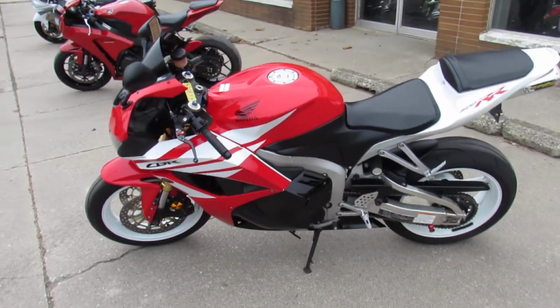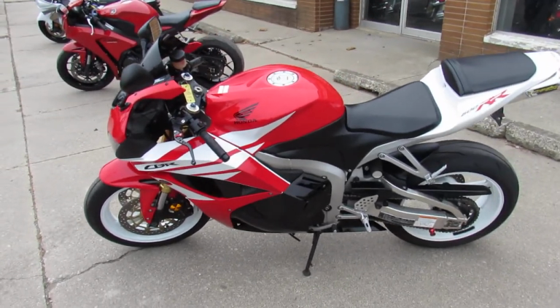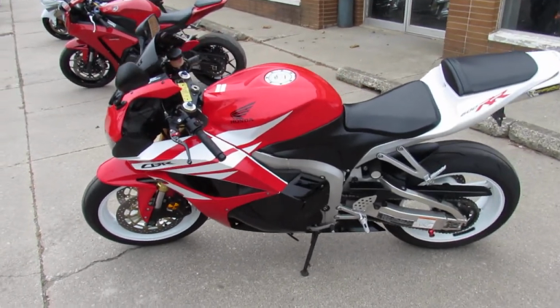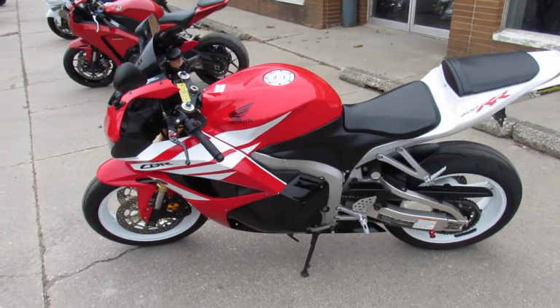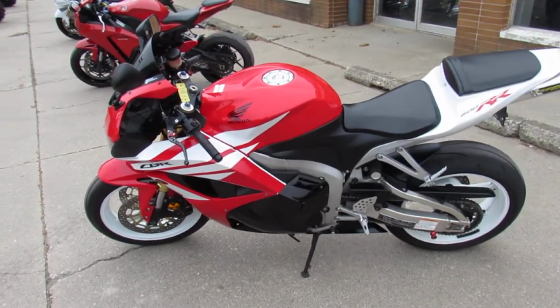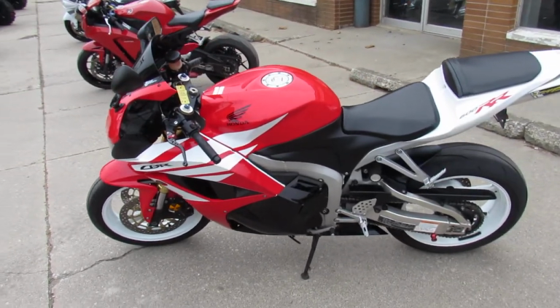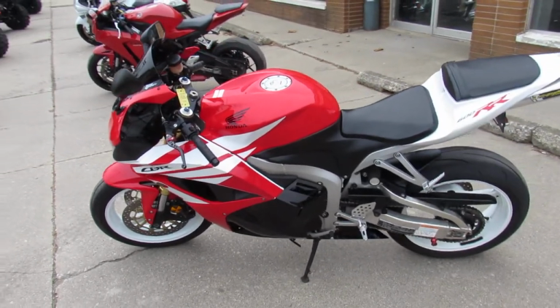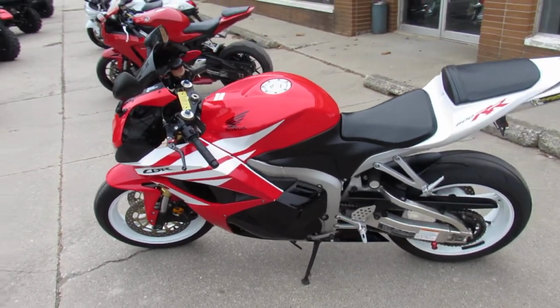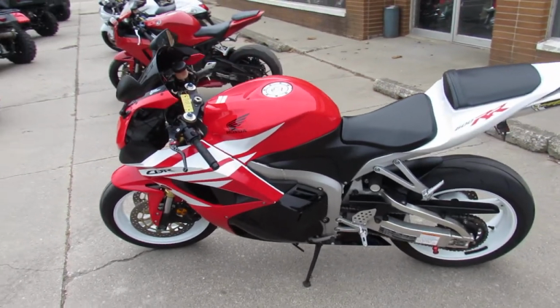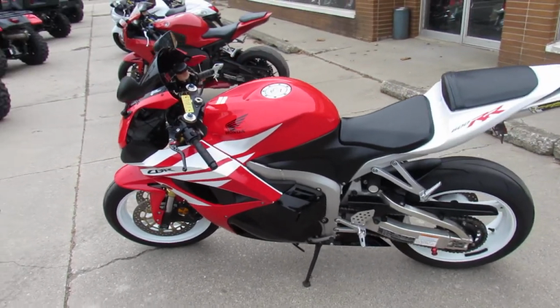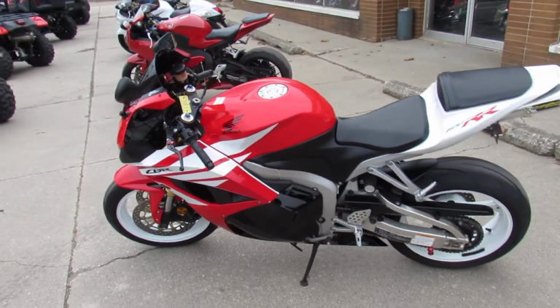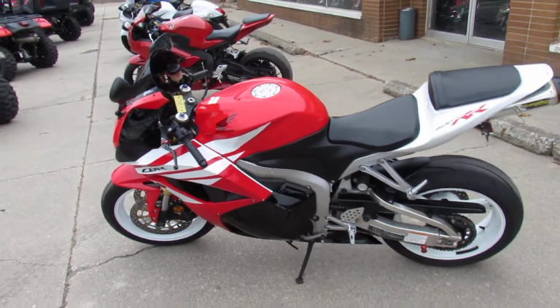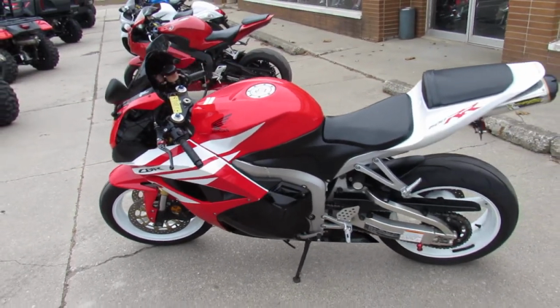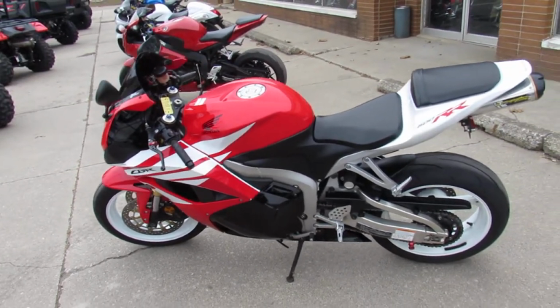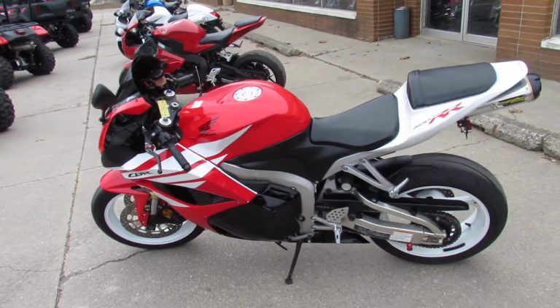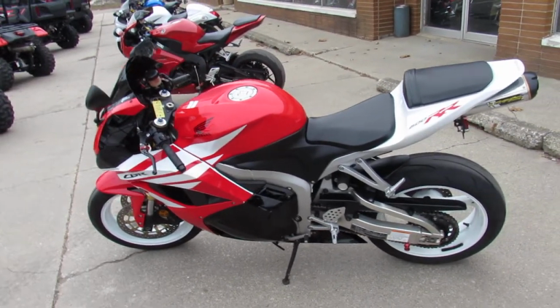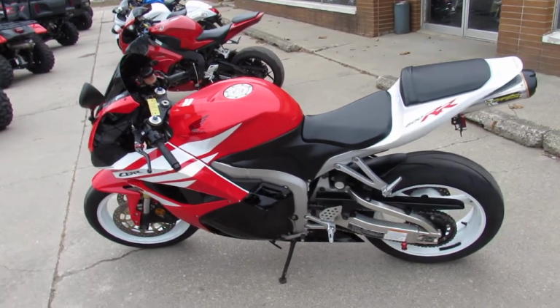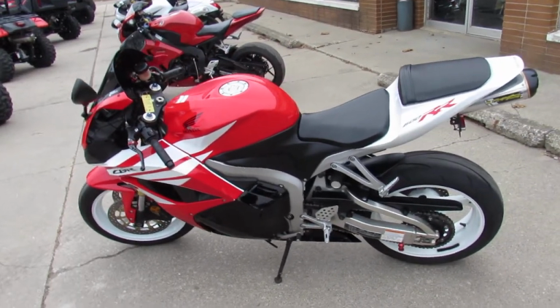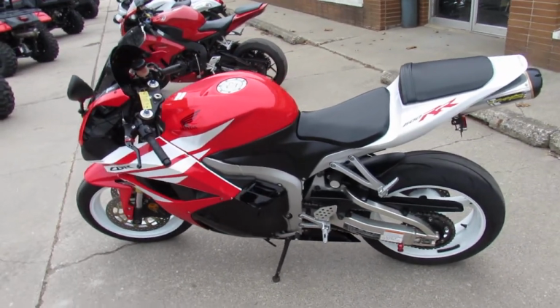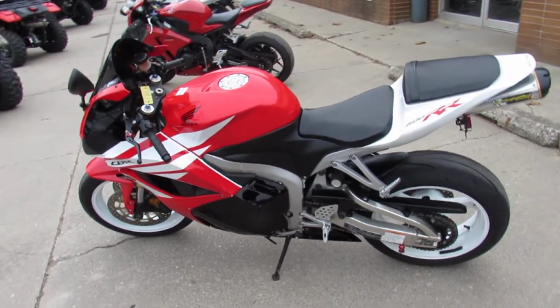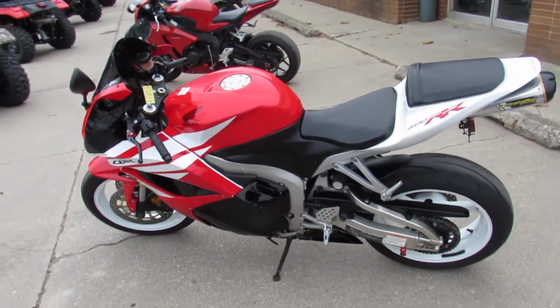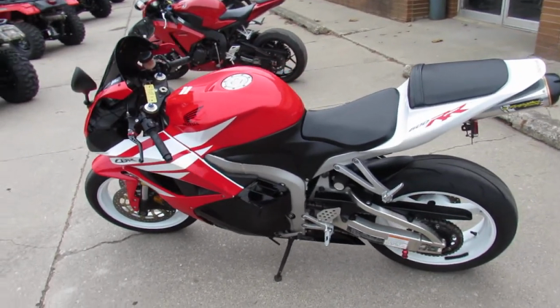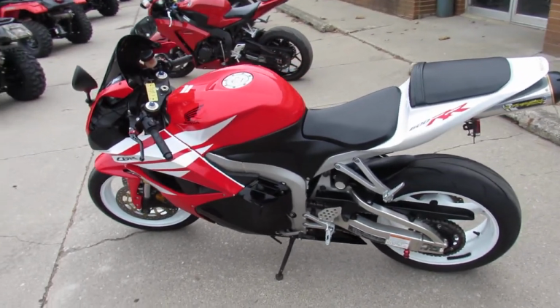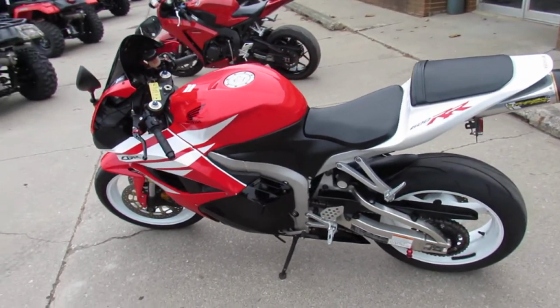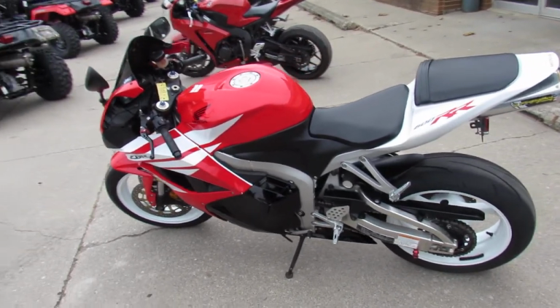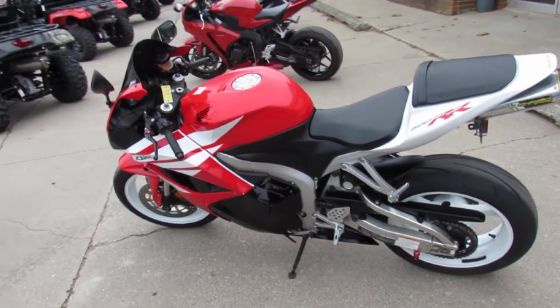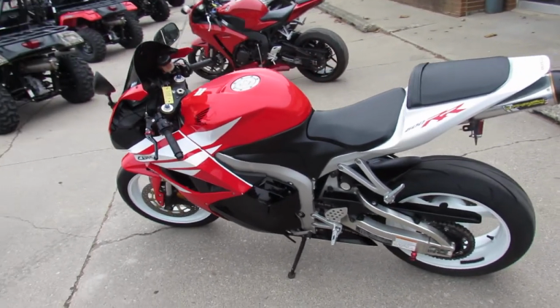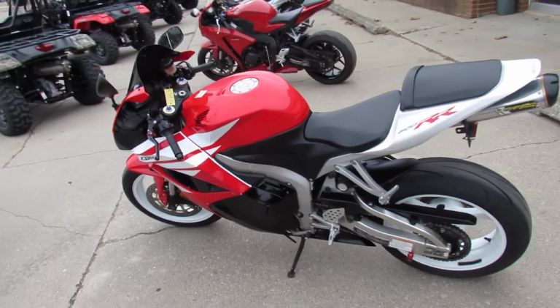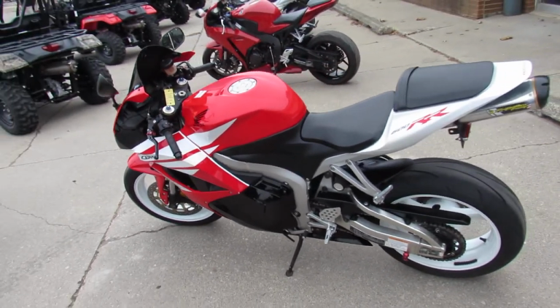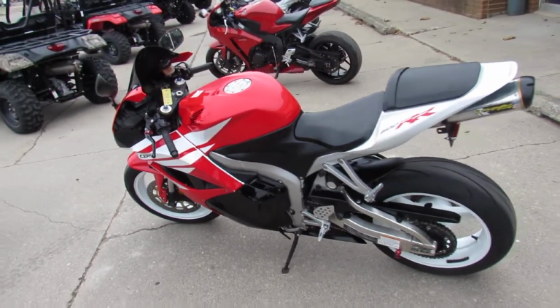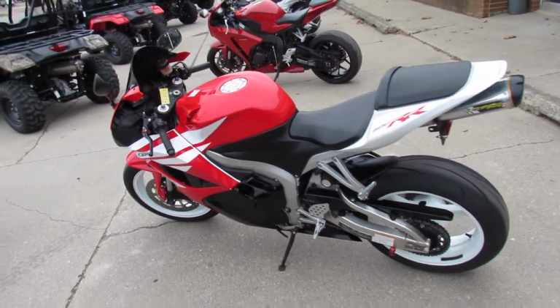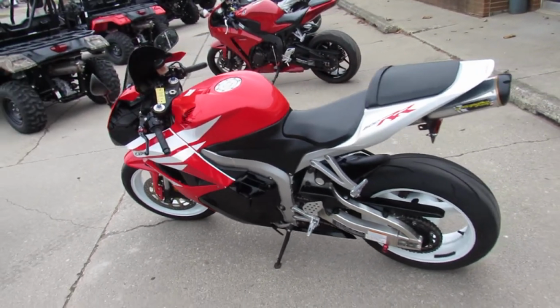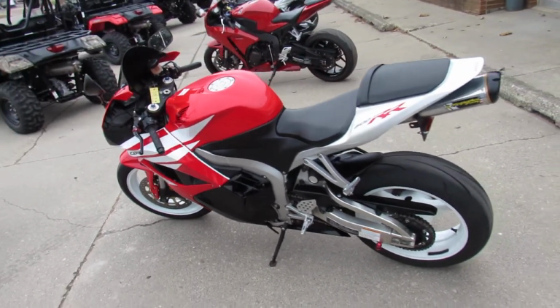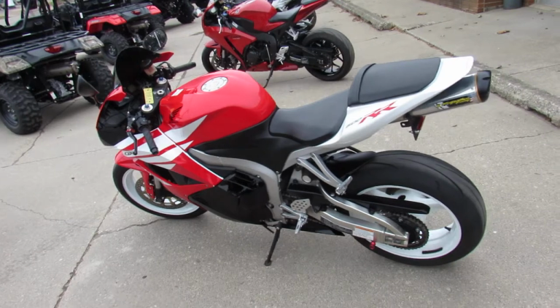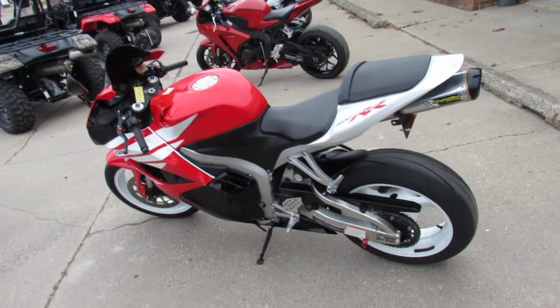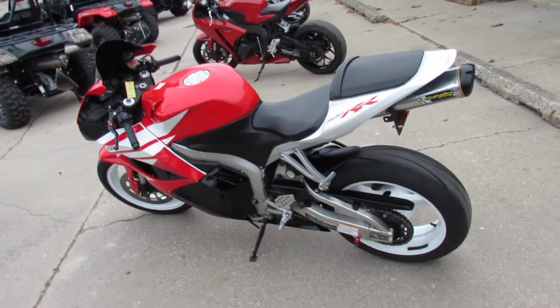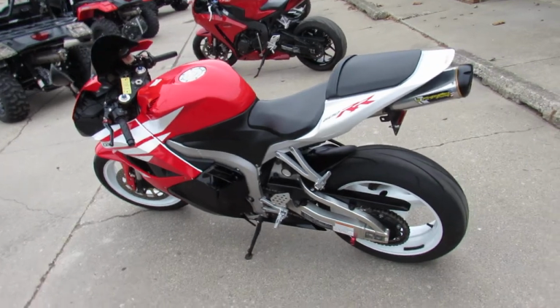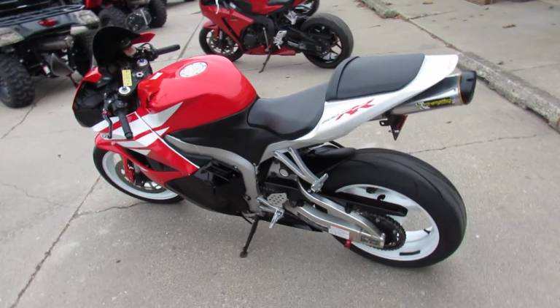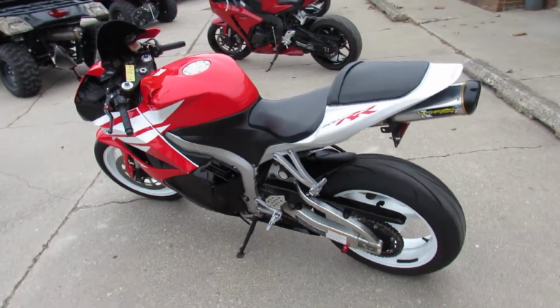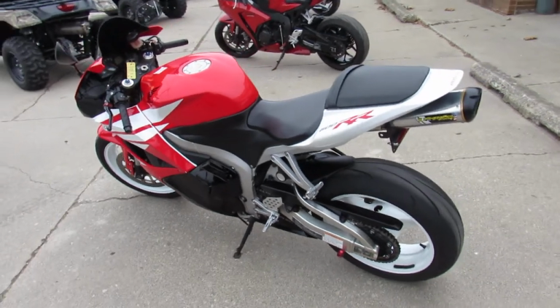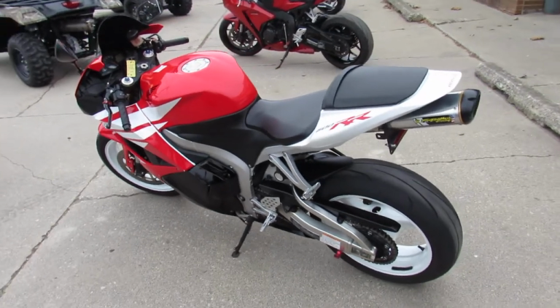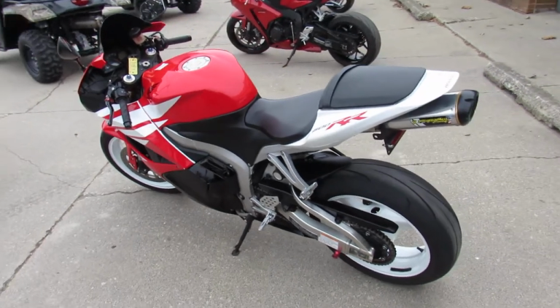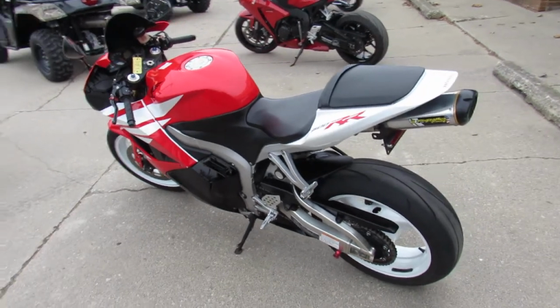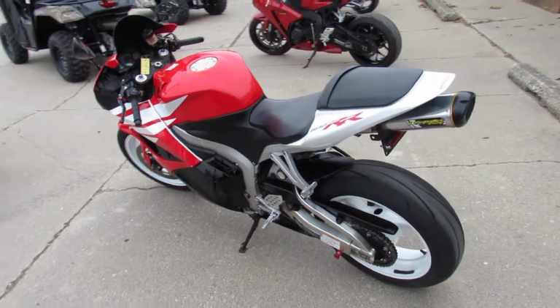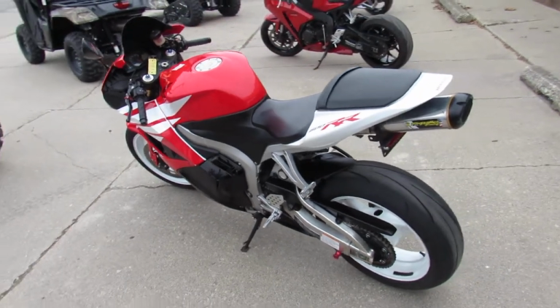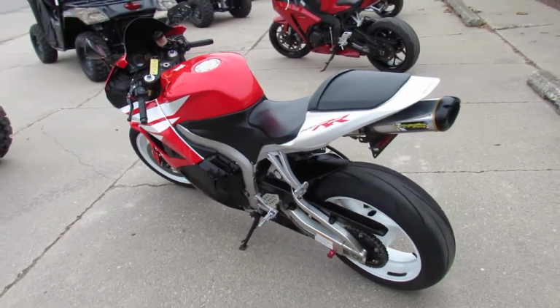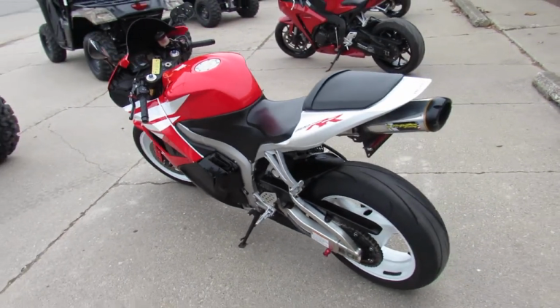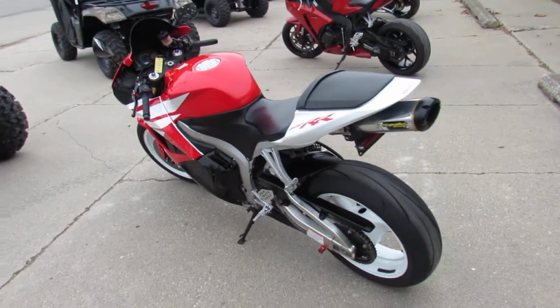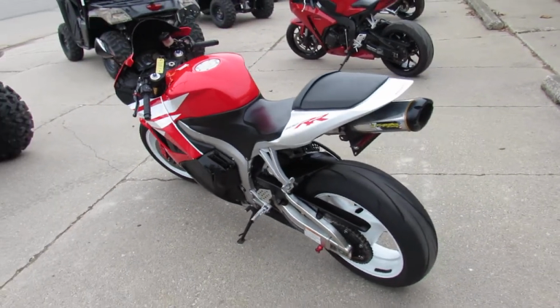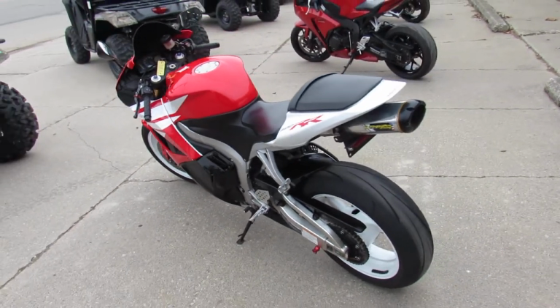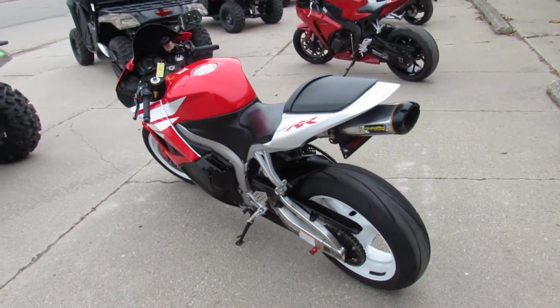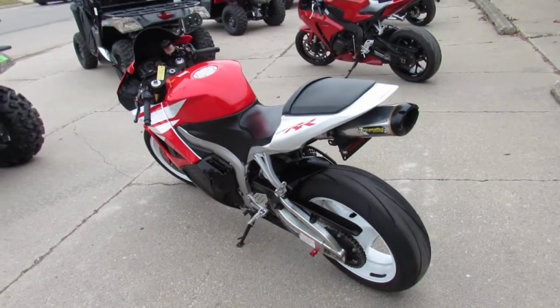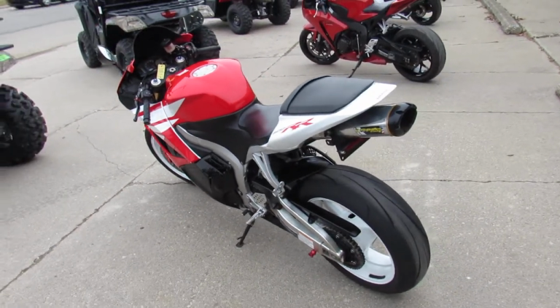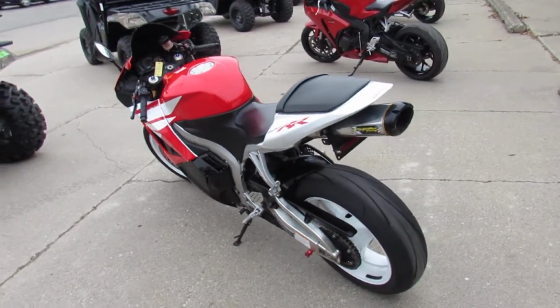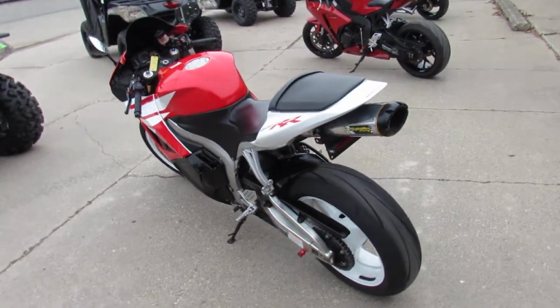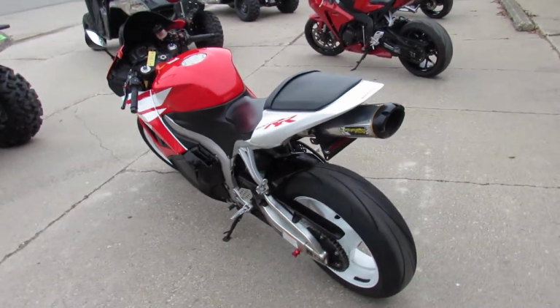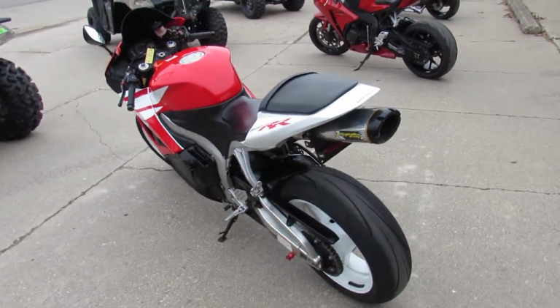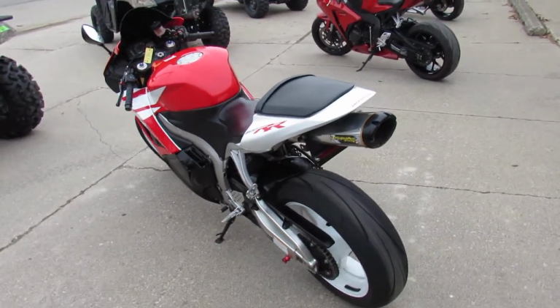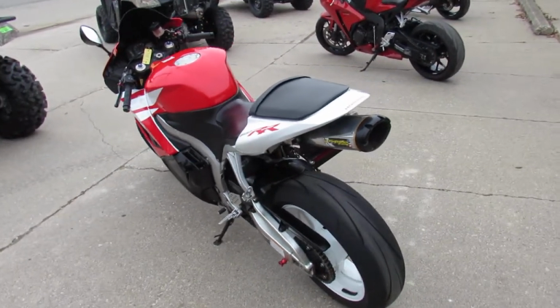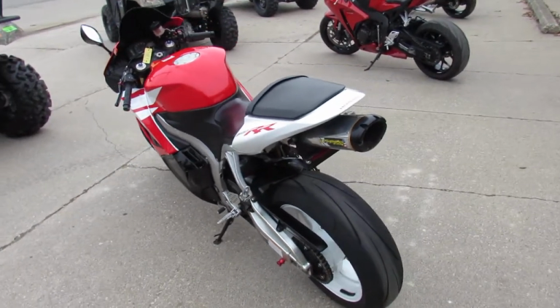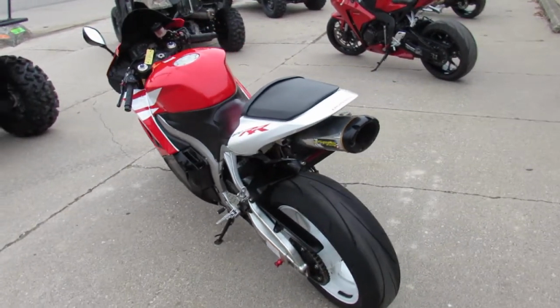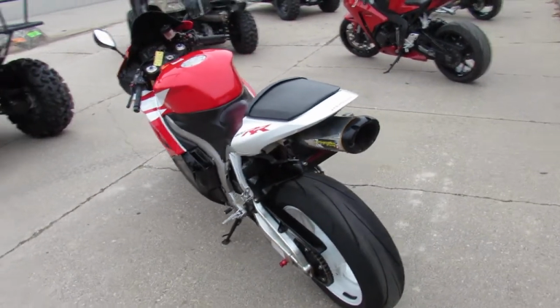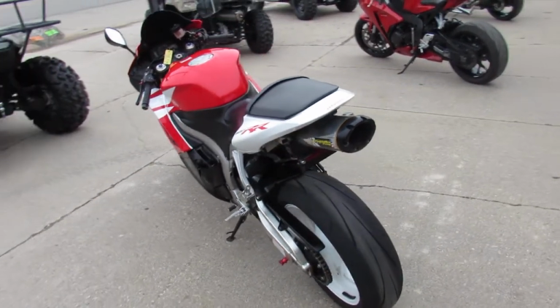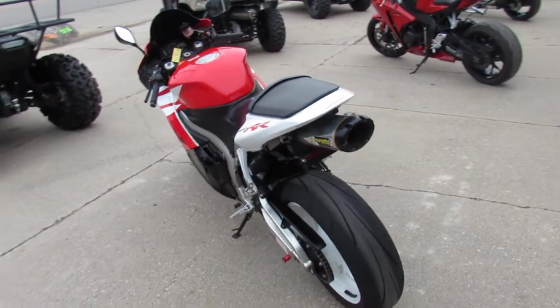It's just been serviced here at the factory authorized Honda dealership — inspected, certified. It includes a one year warranty, guys.